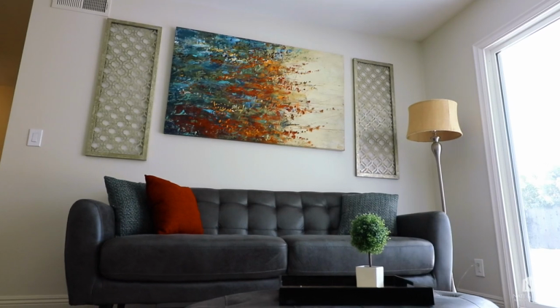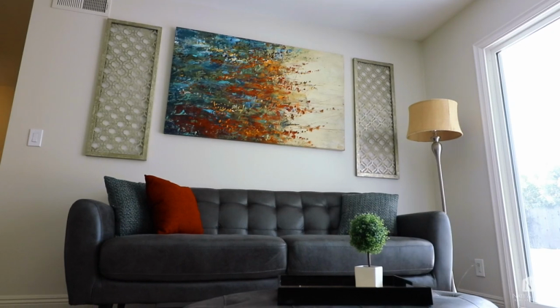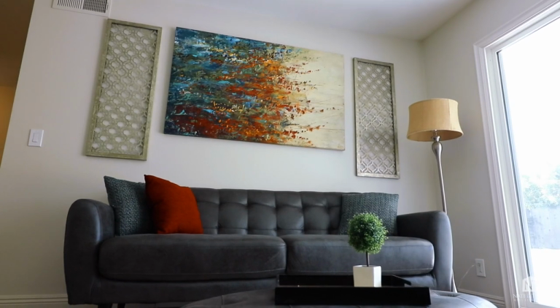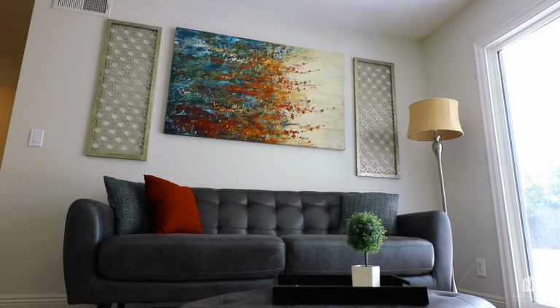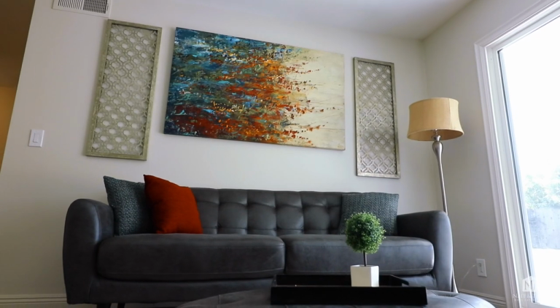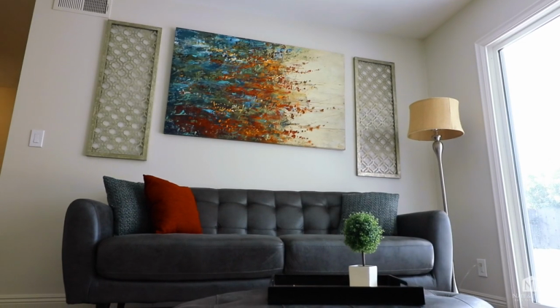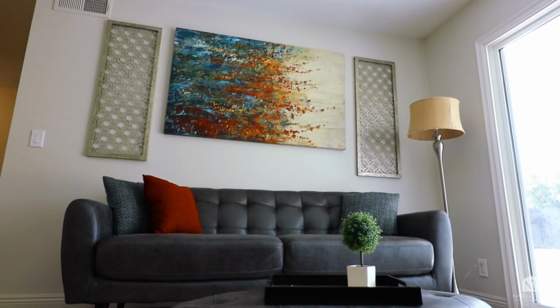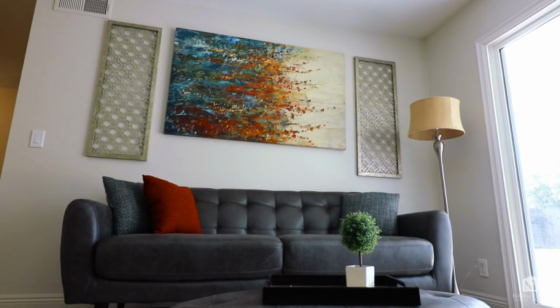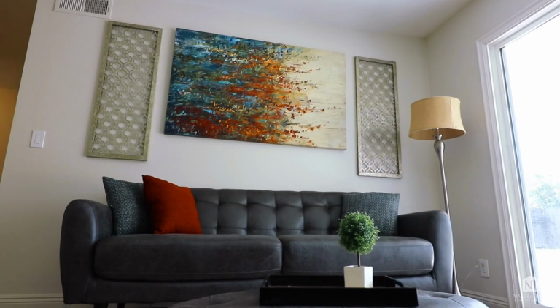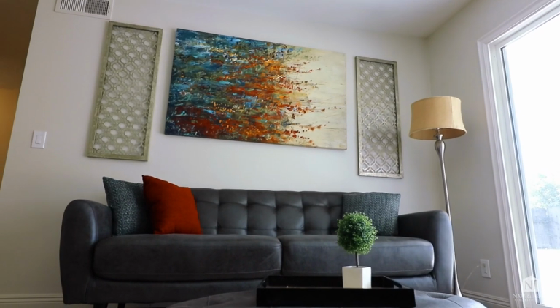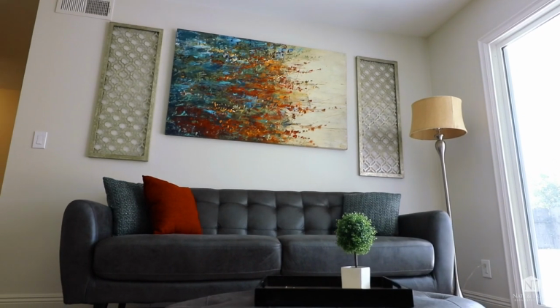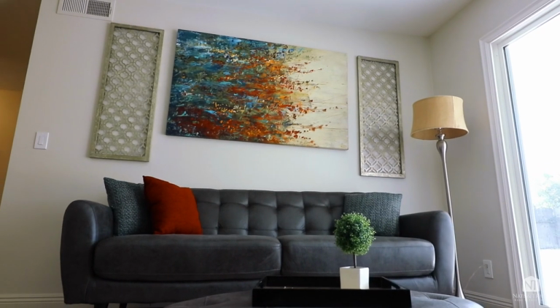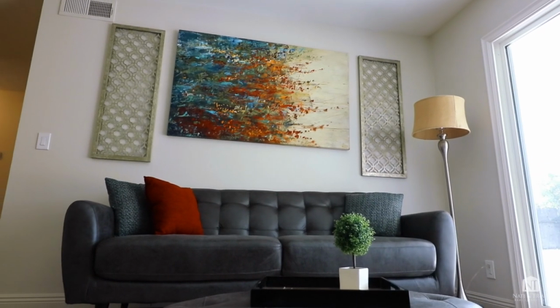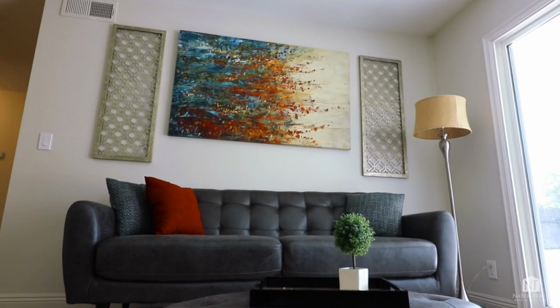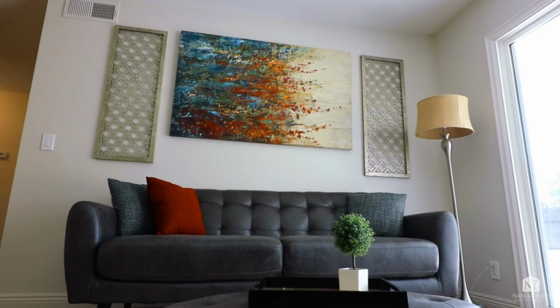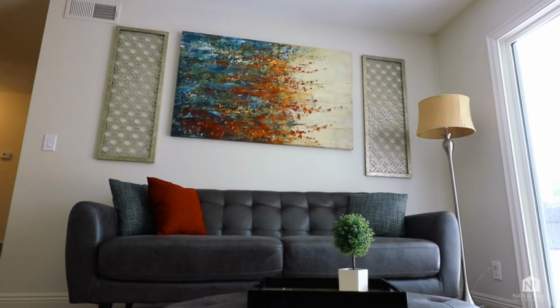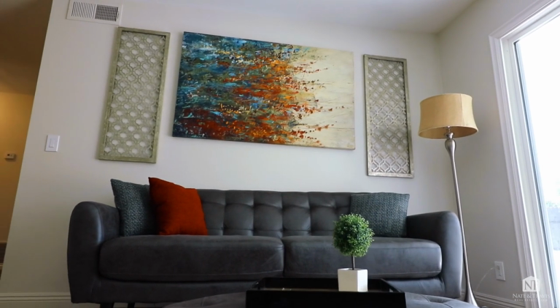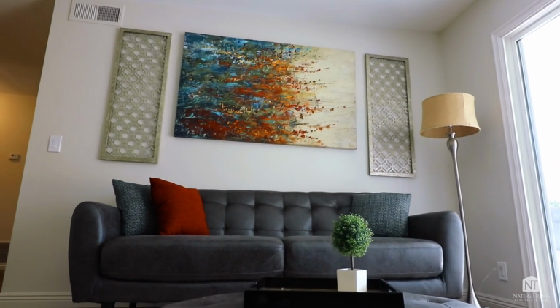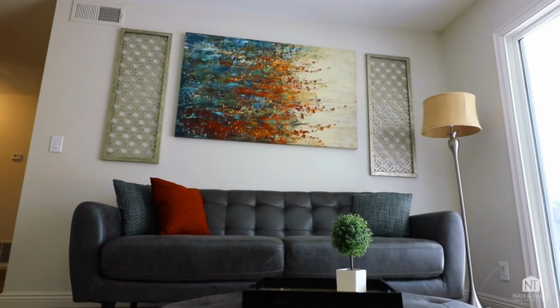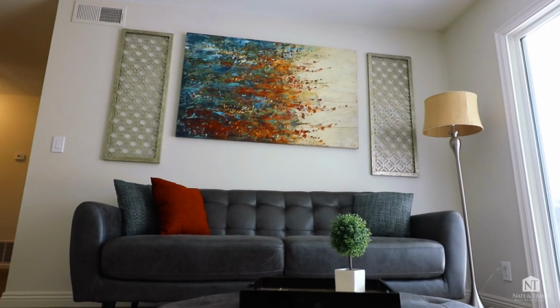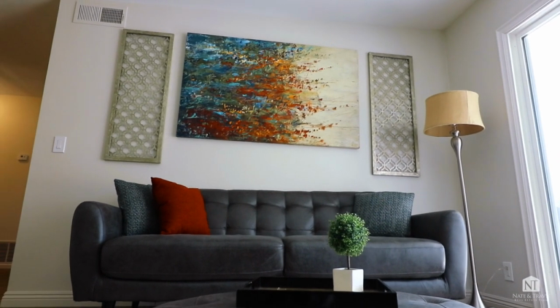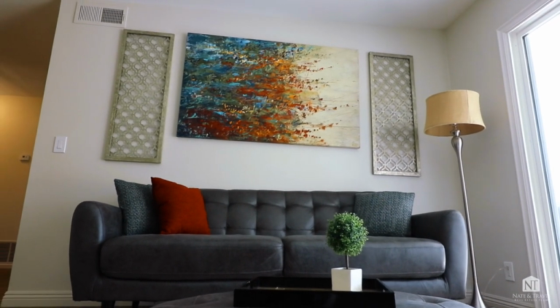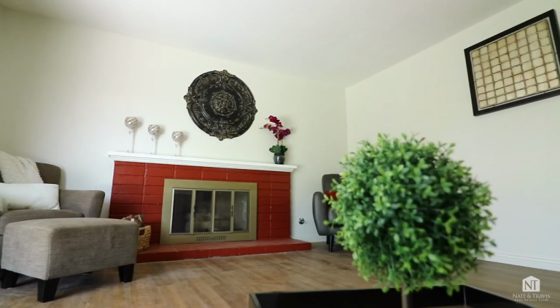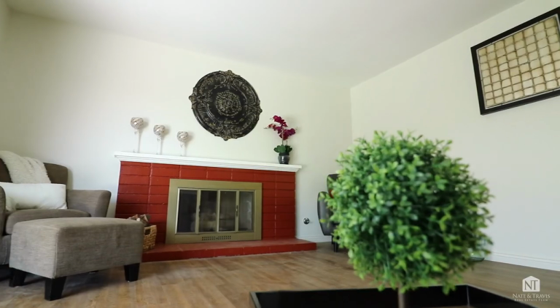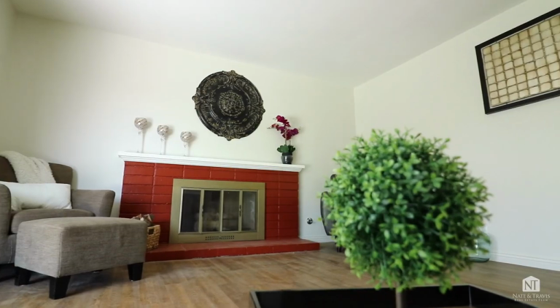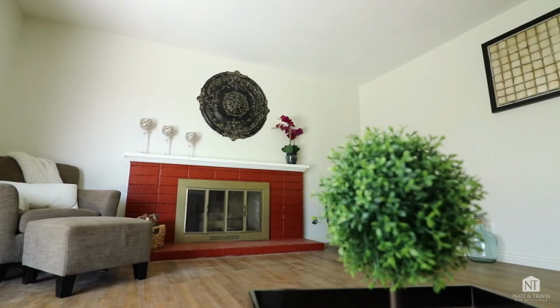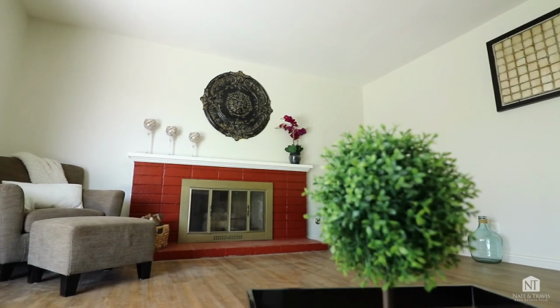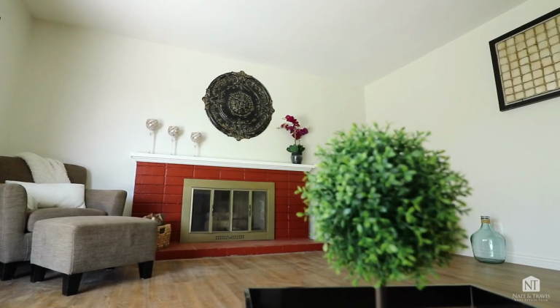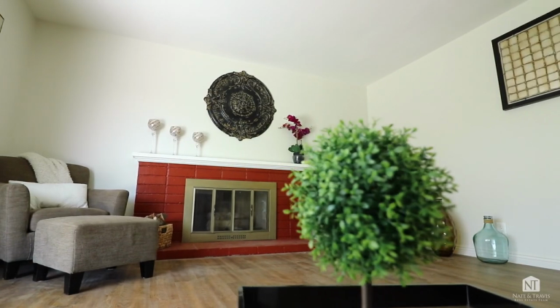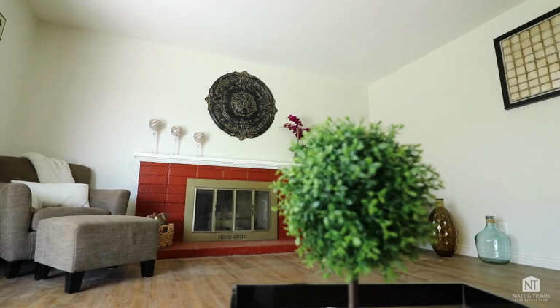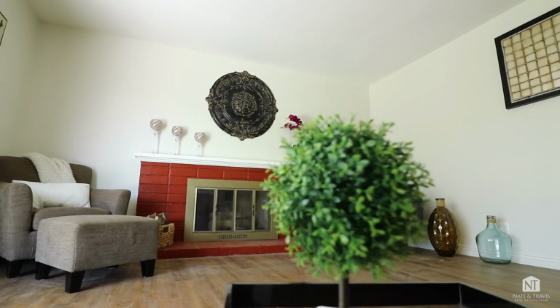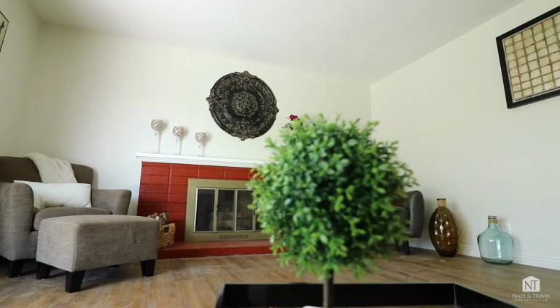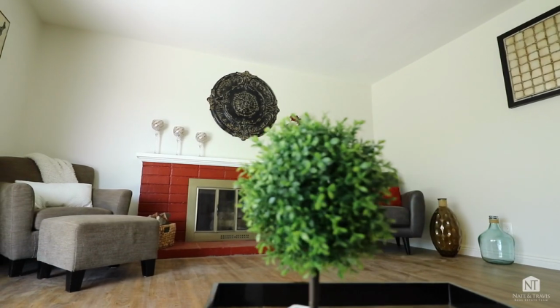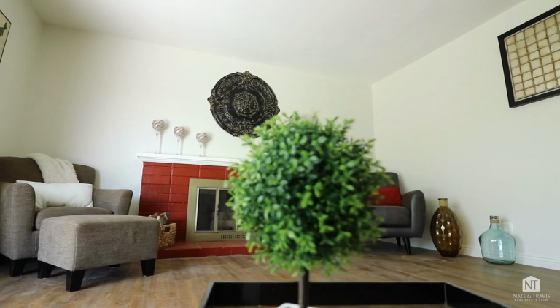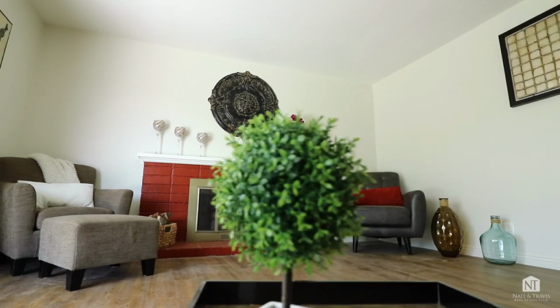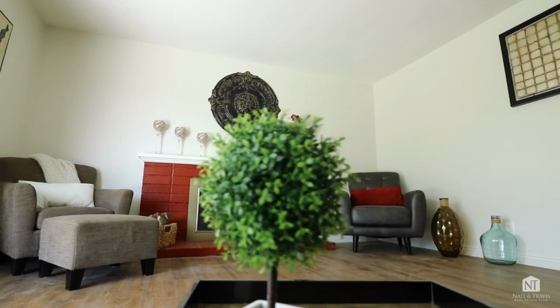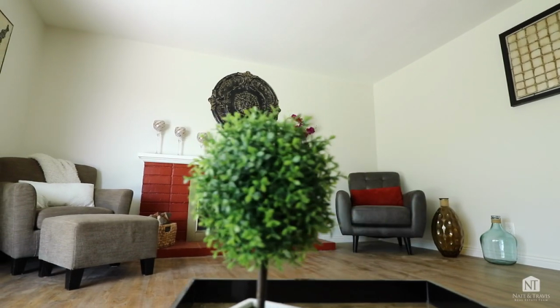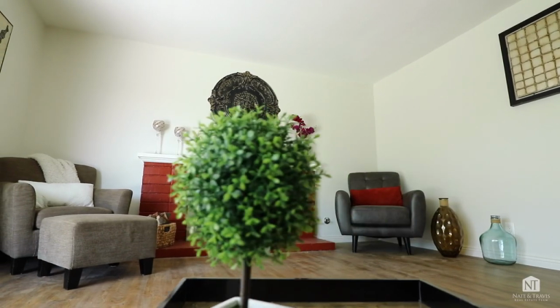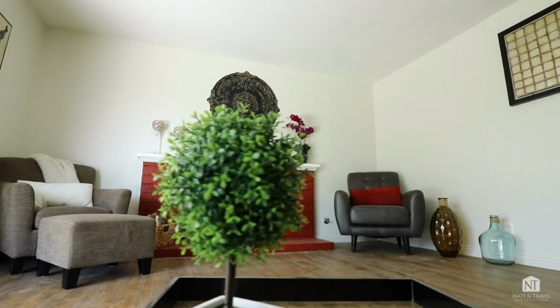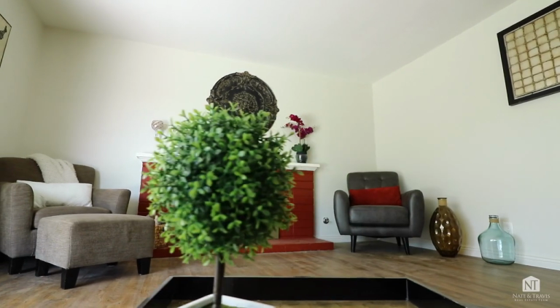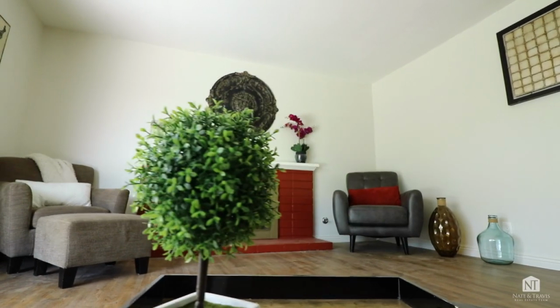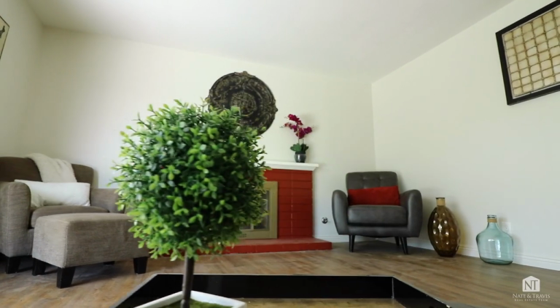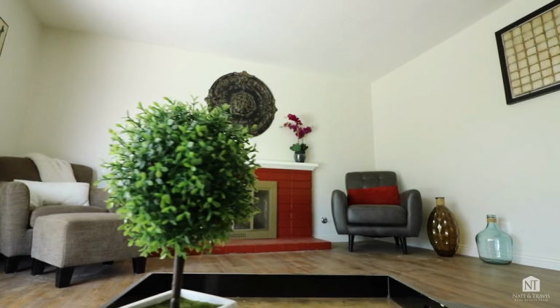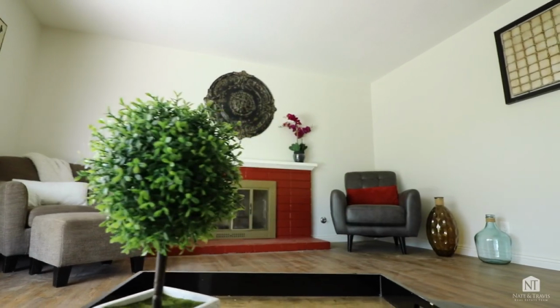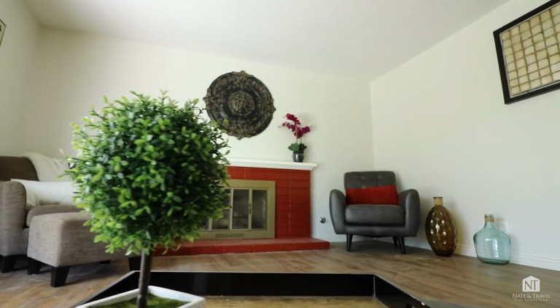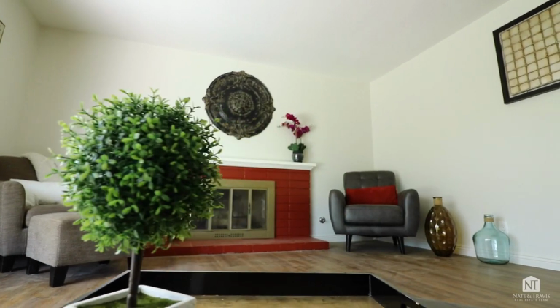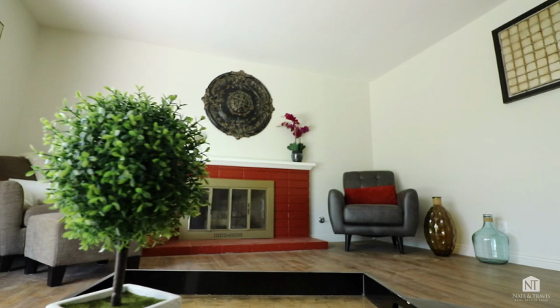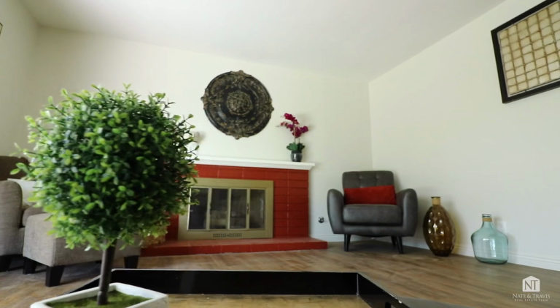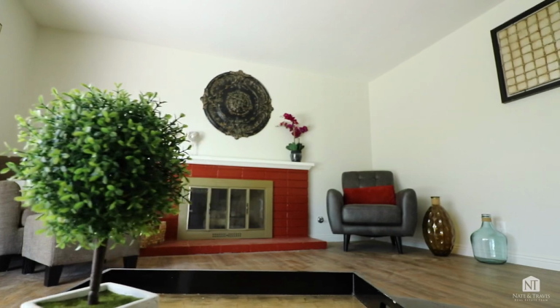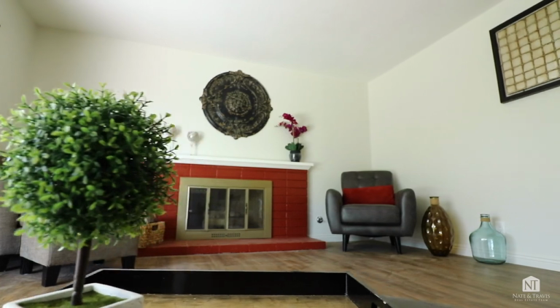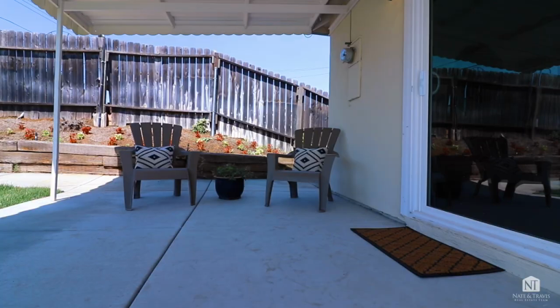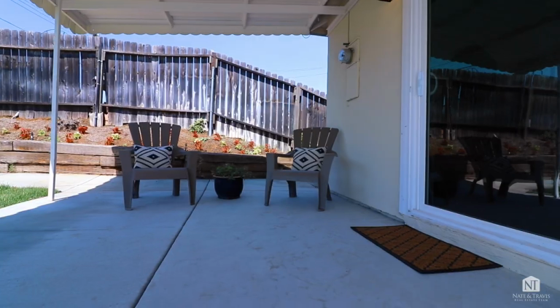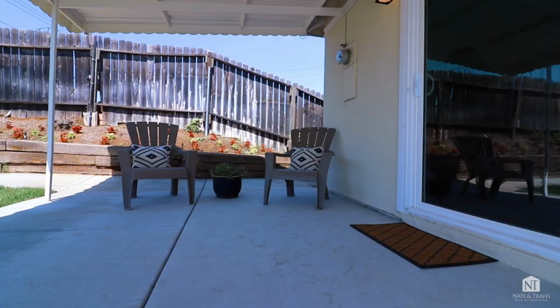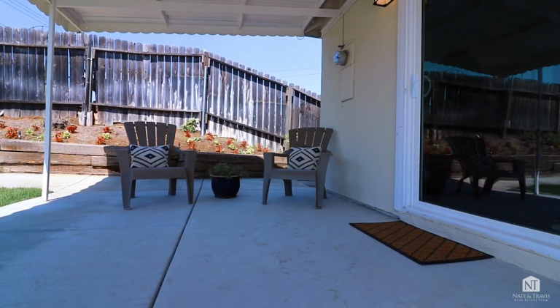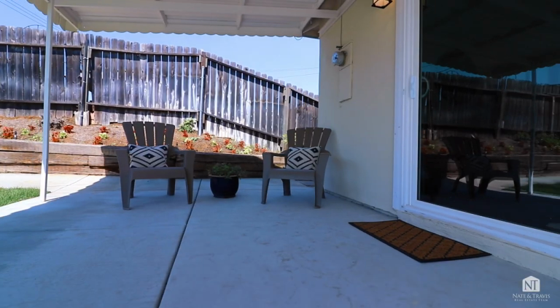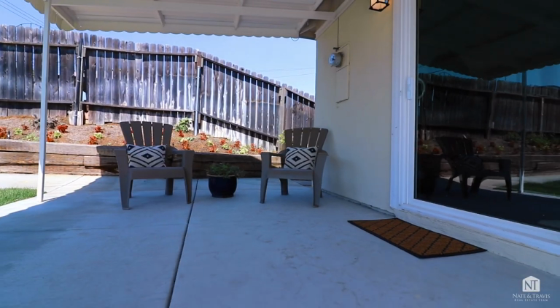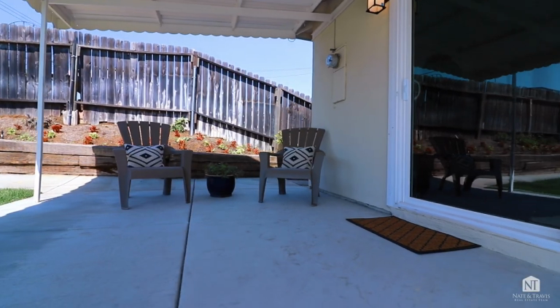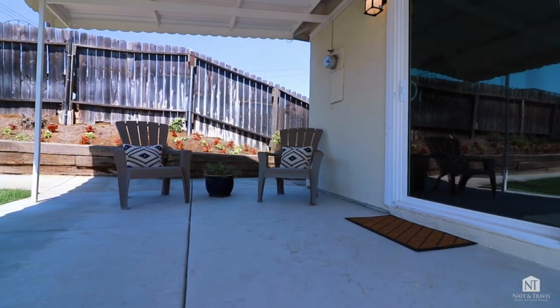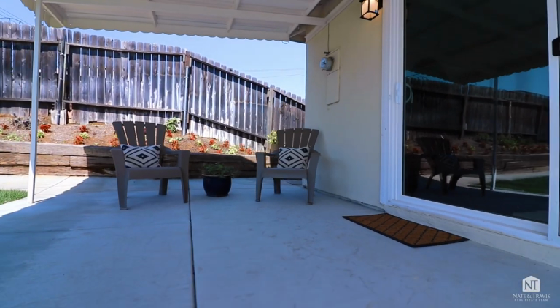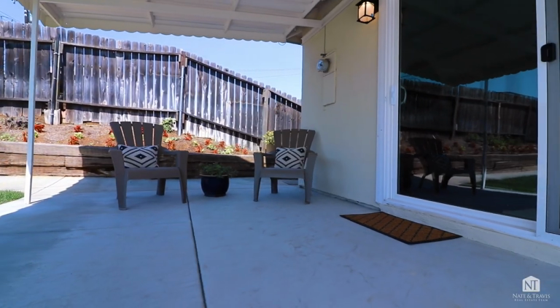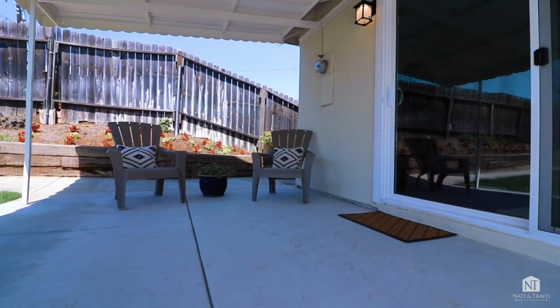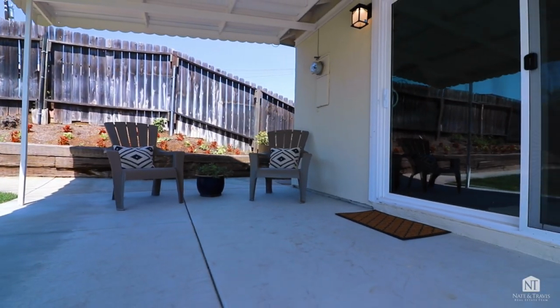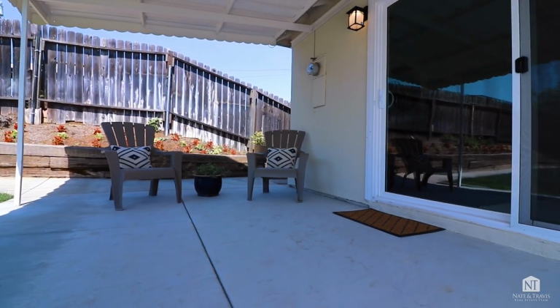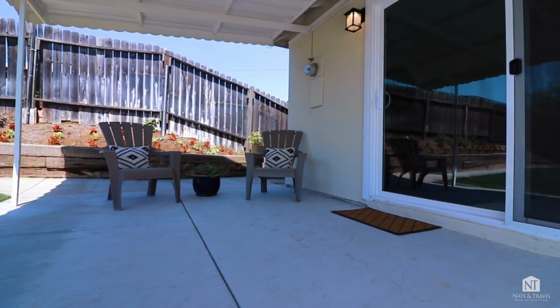The living room features a gas fireplace, beautiful laminate flooring, and a nice big slider that opens to the backyard.